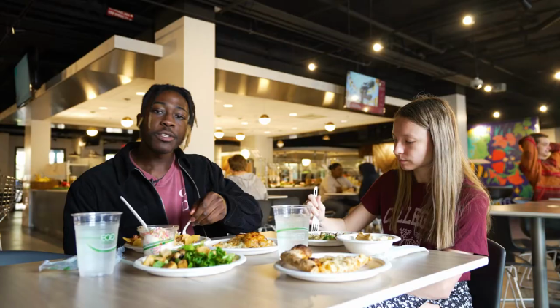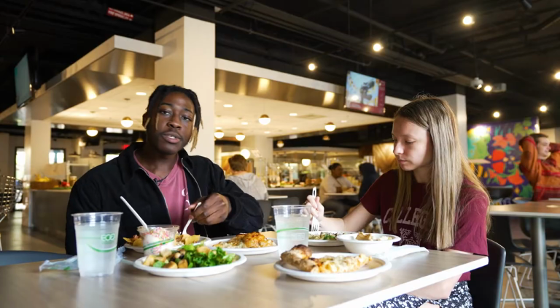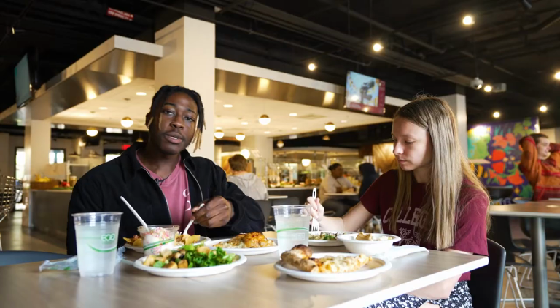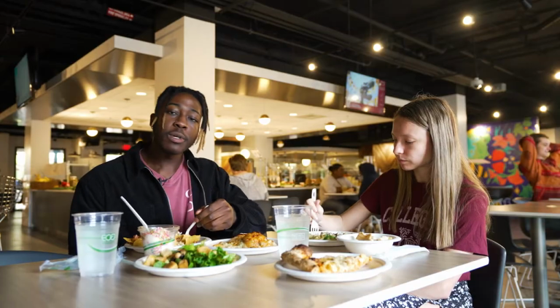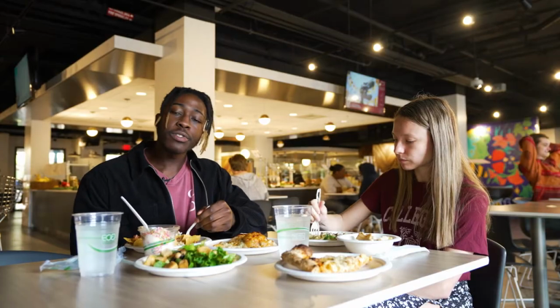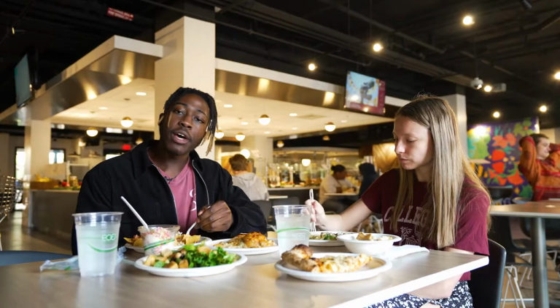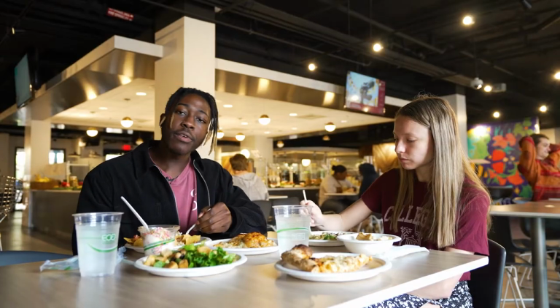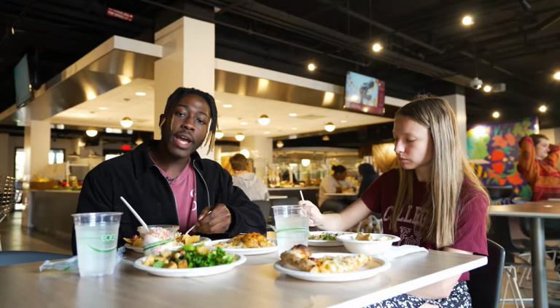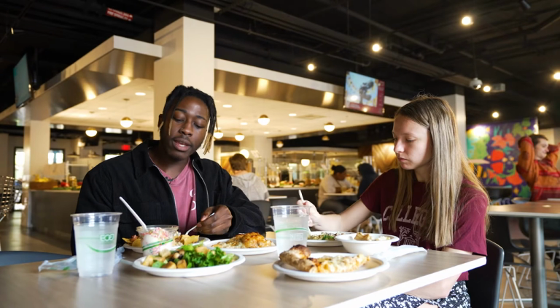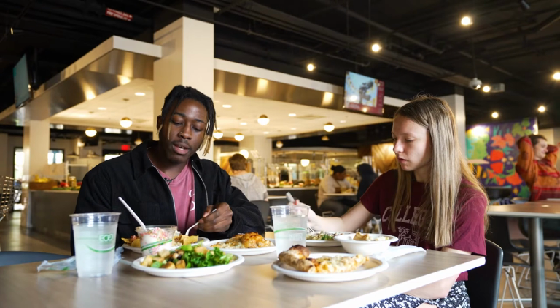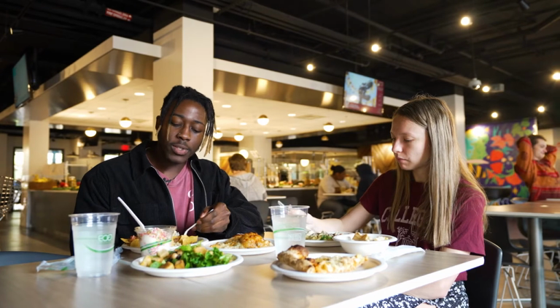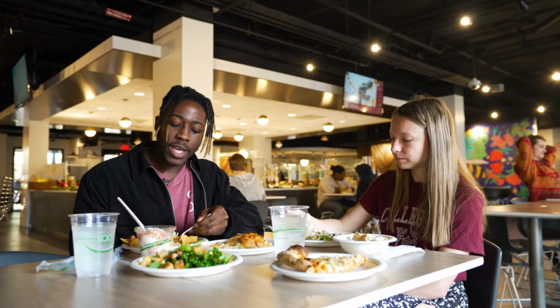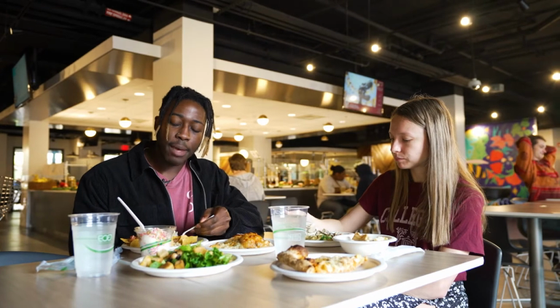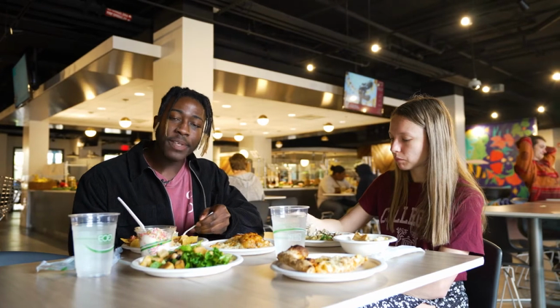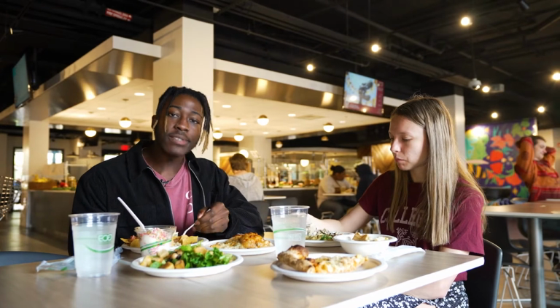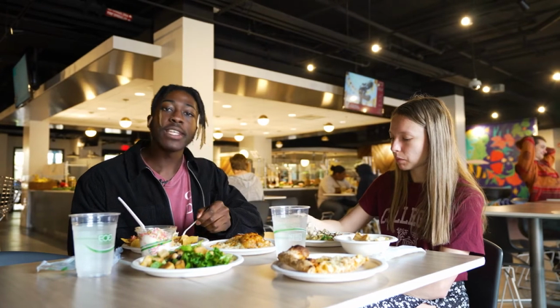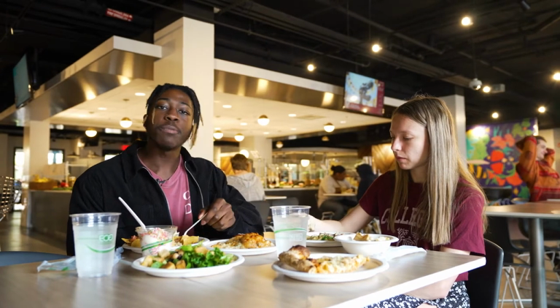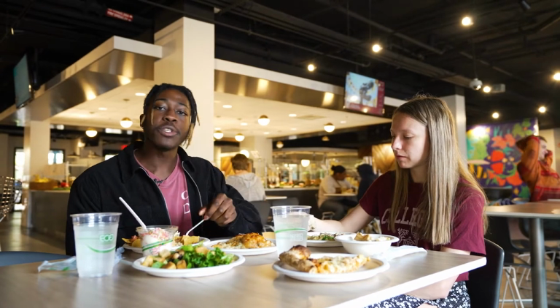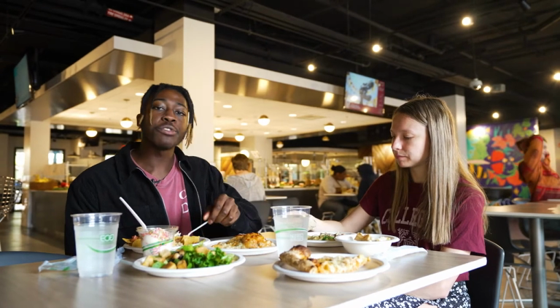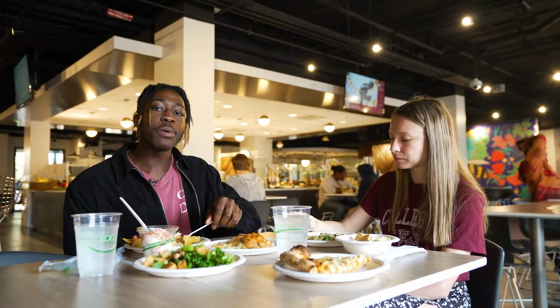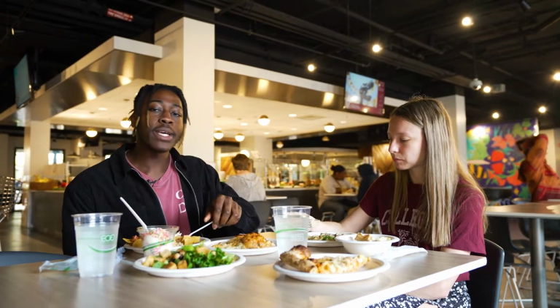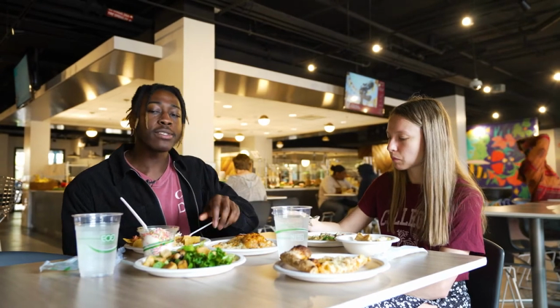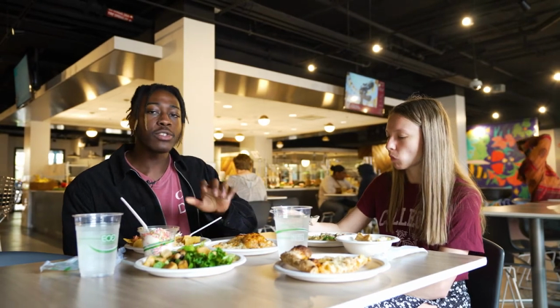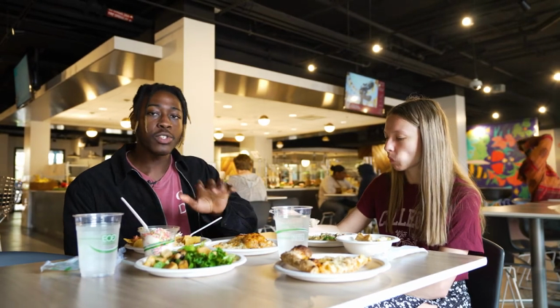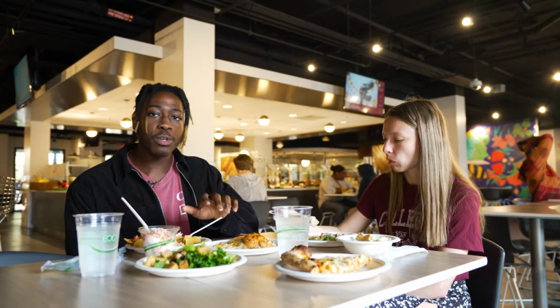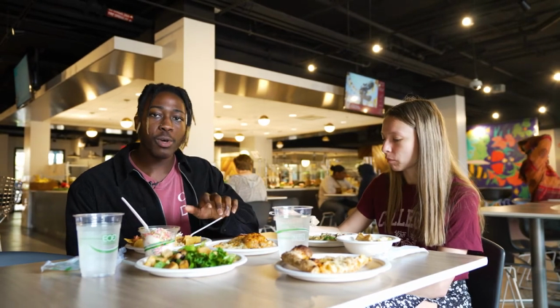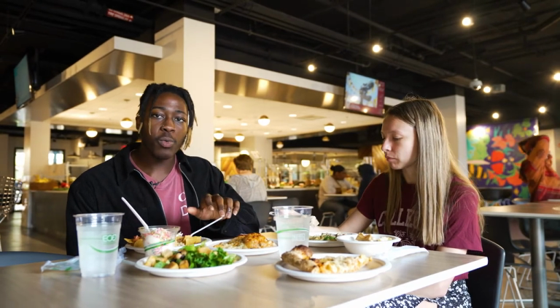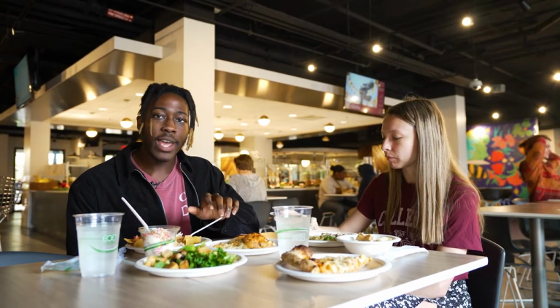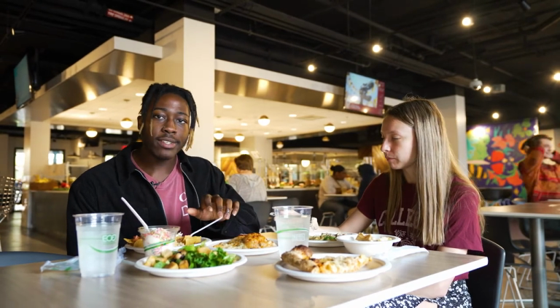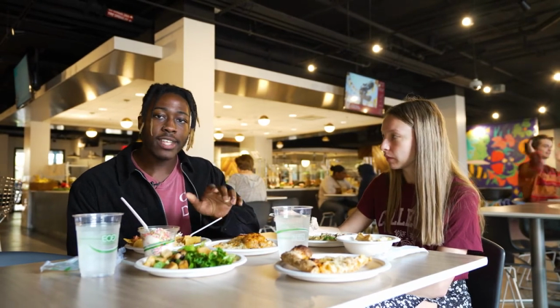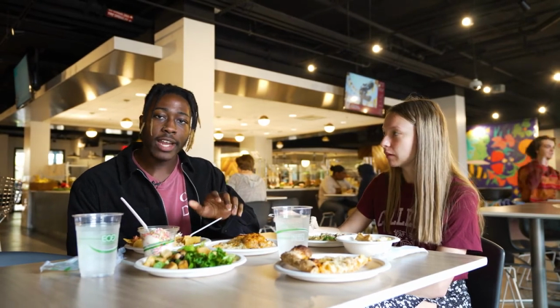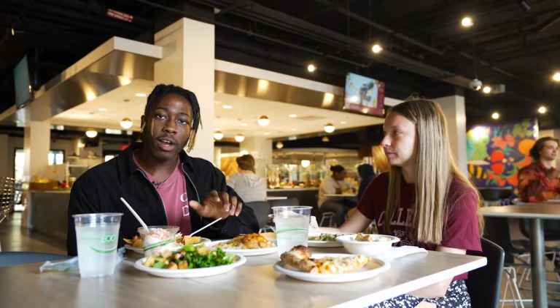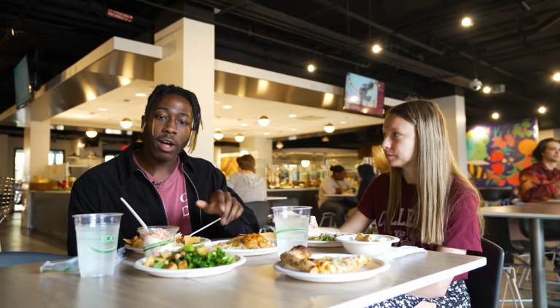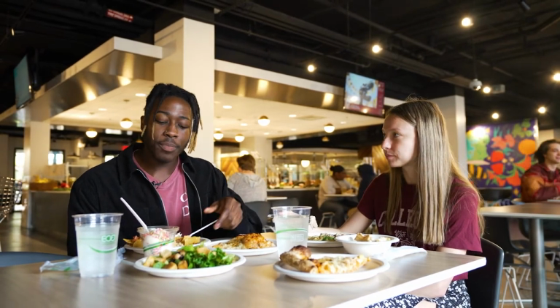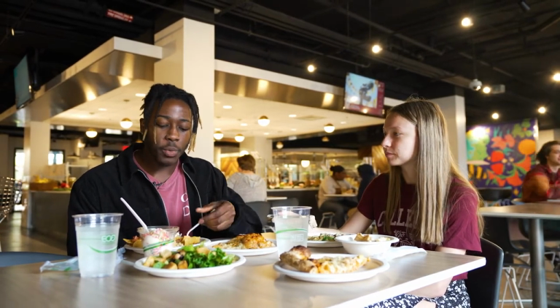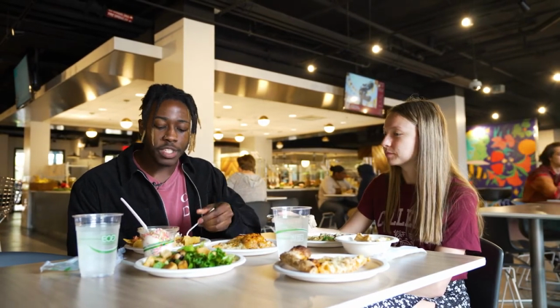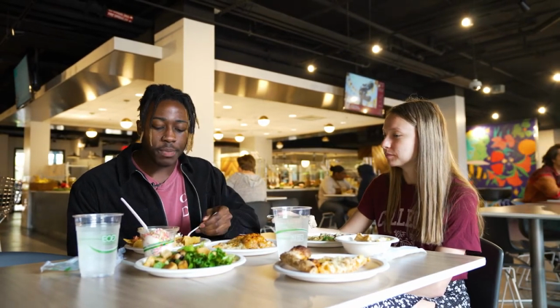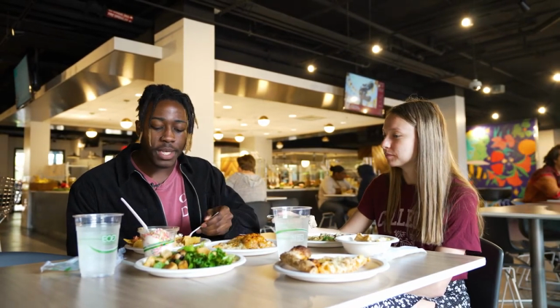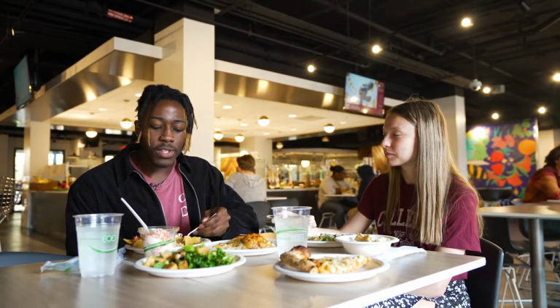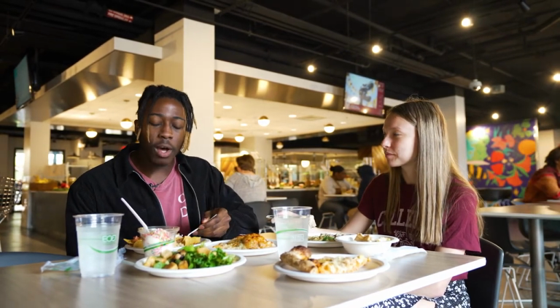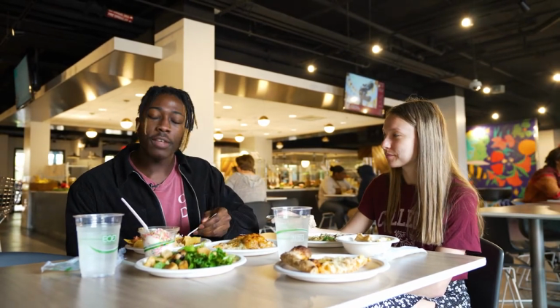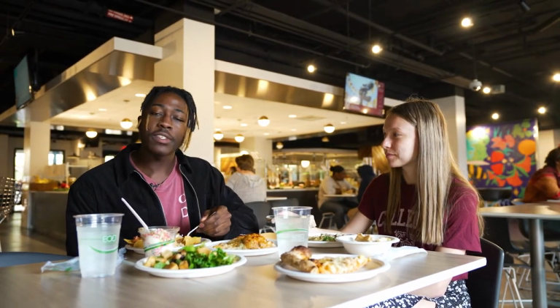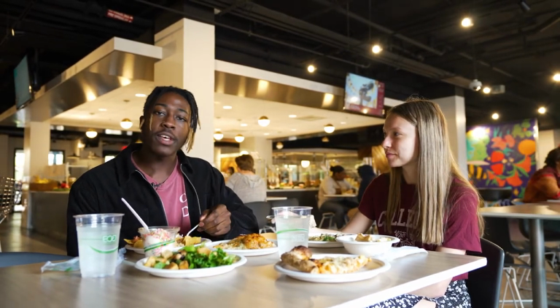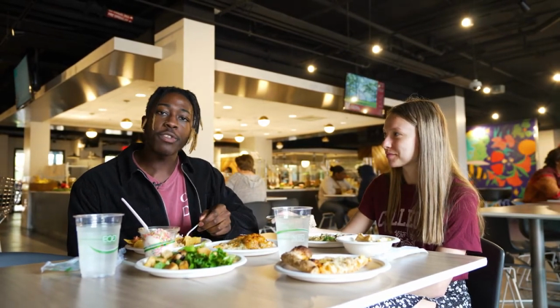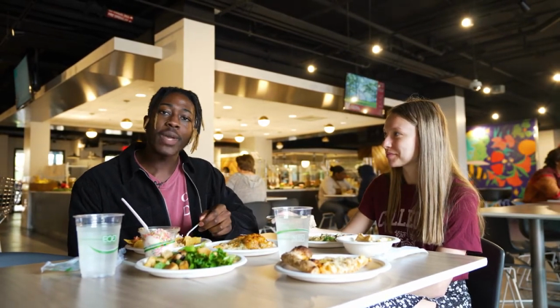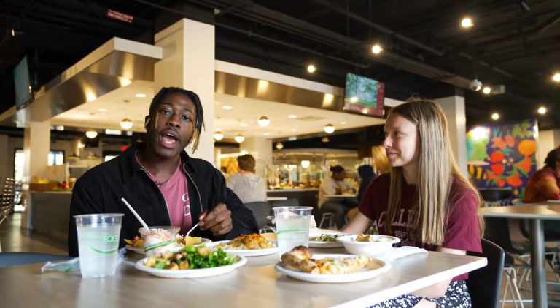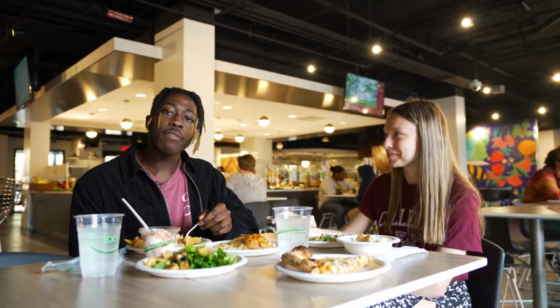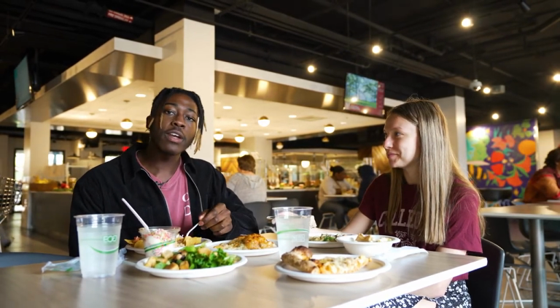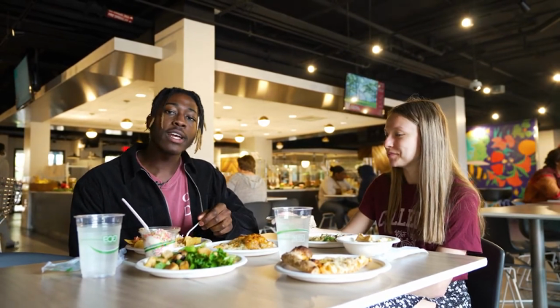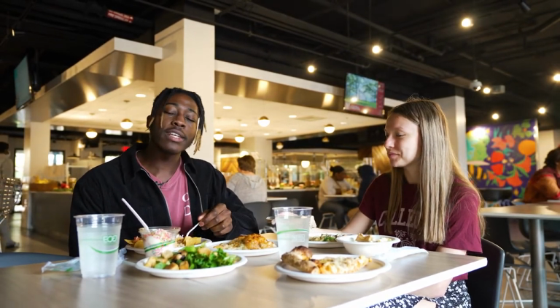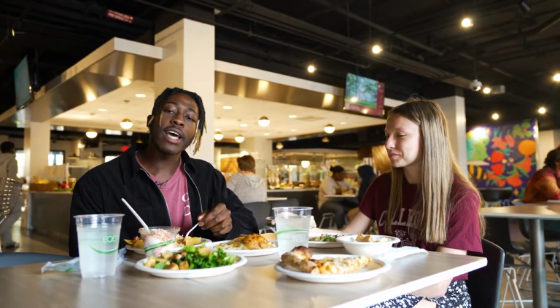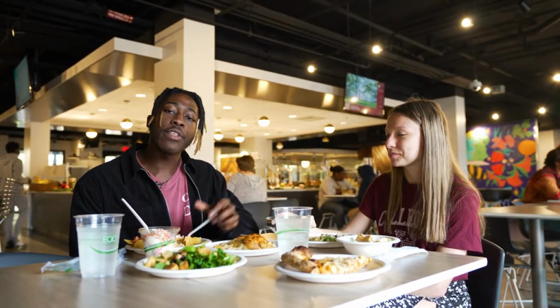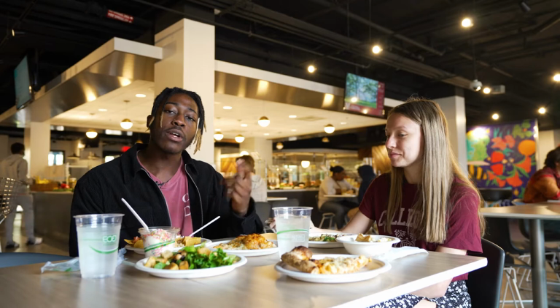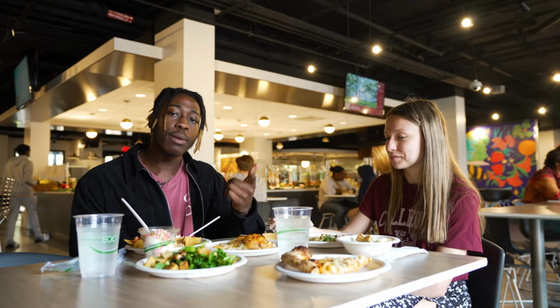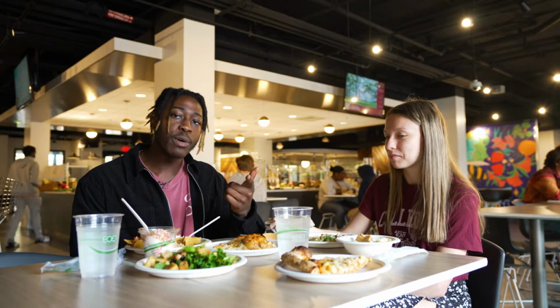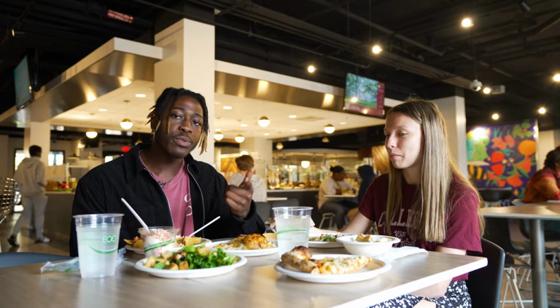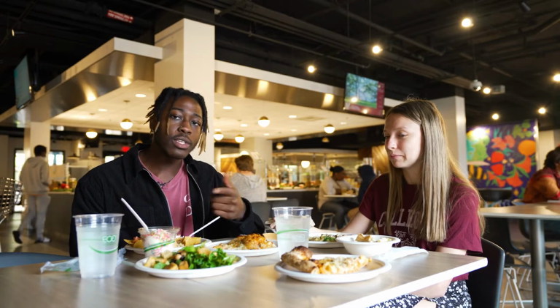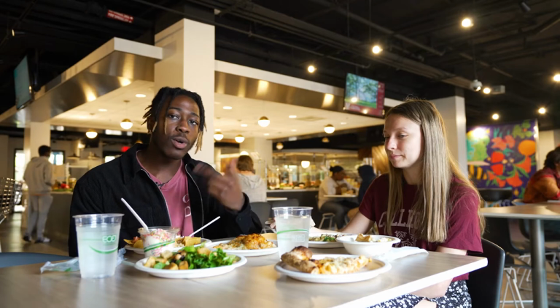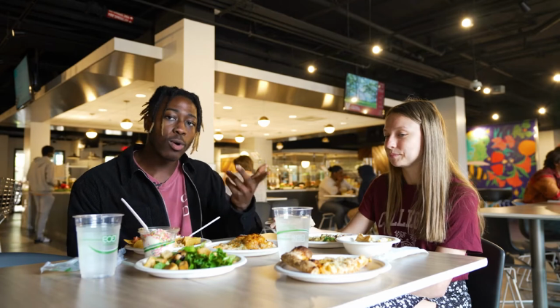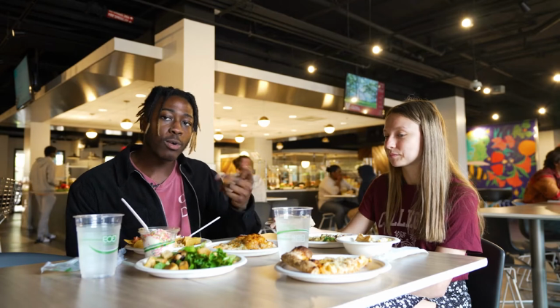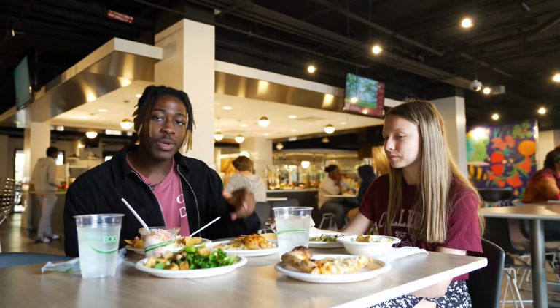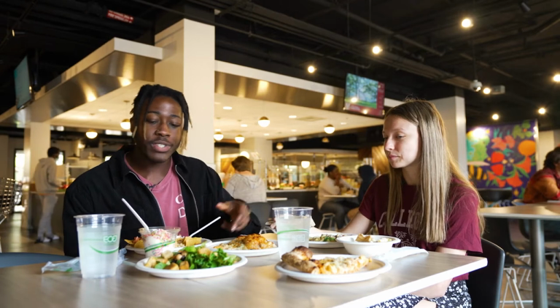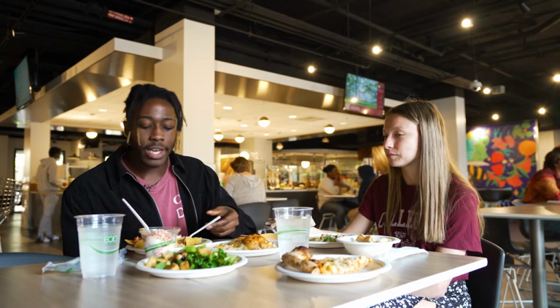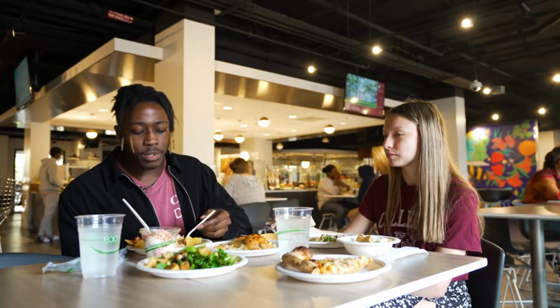Similar to other dining halls on campus, City Bistro is a zero waste dining hall, which means all of the stuff that we have here is either composted or recycled.